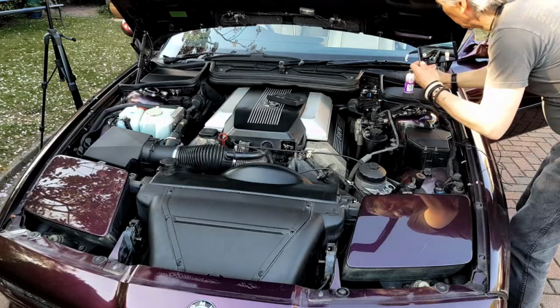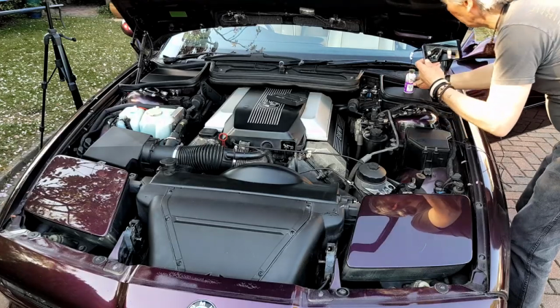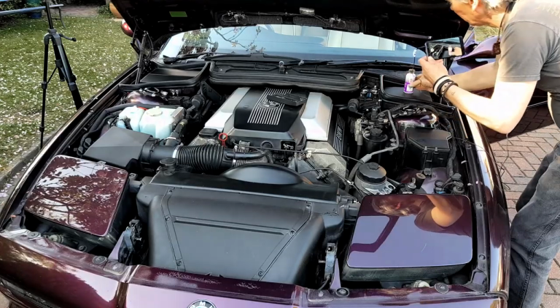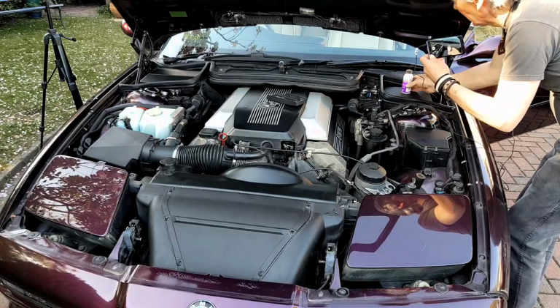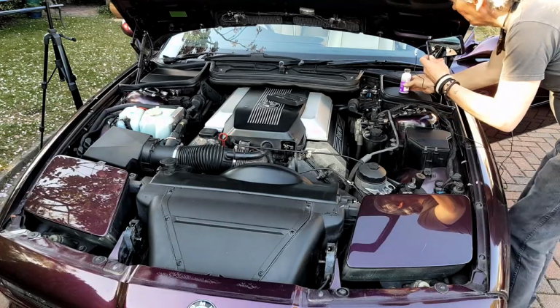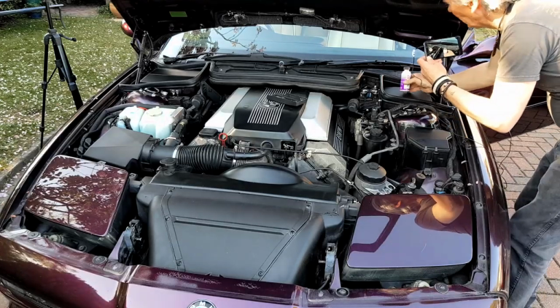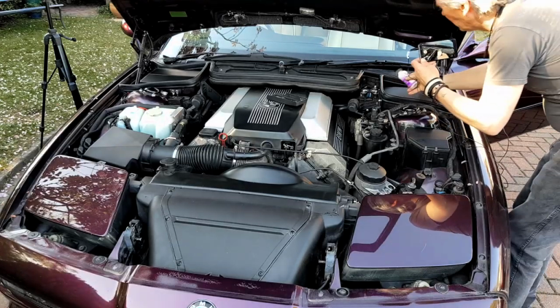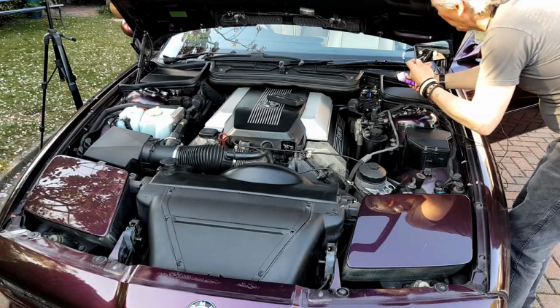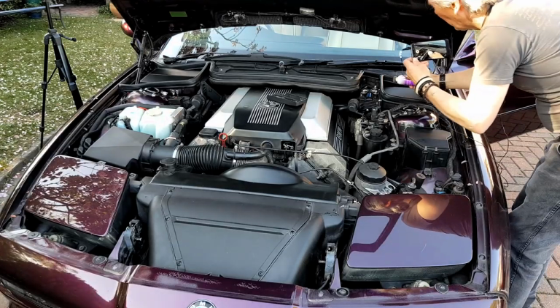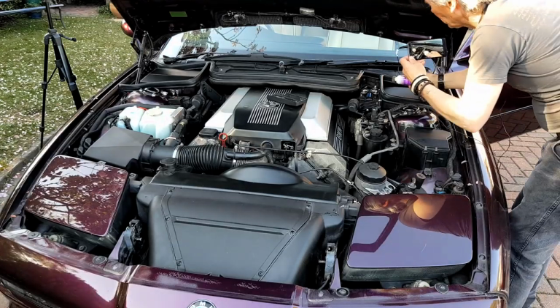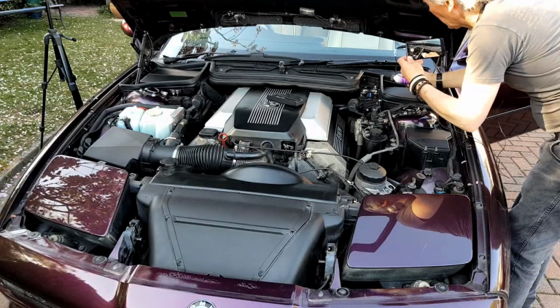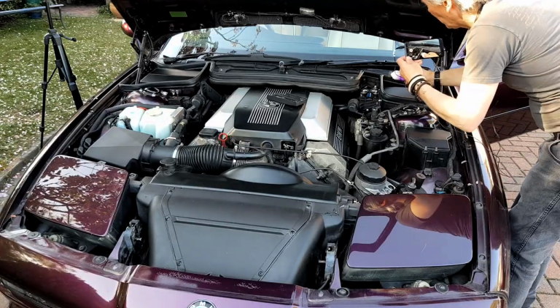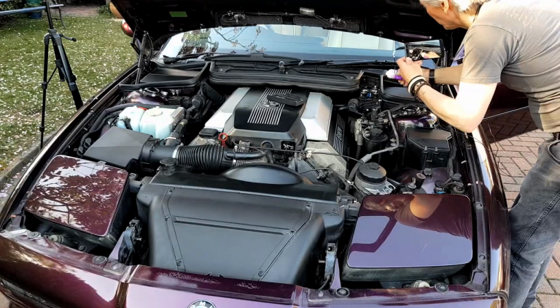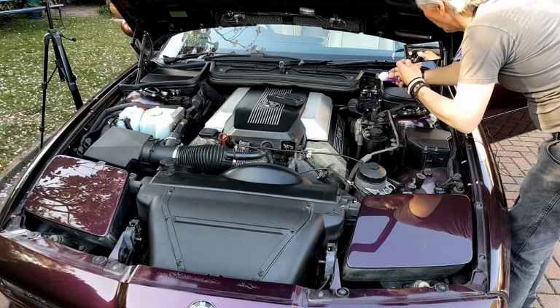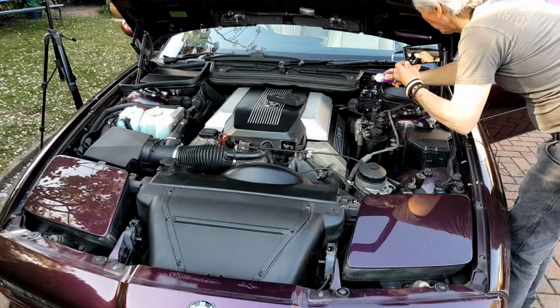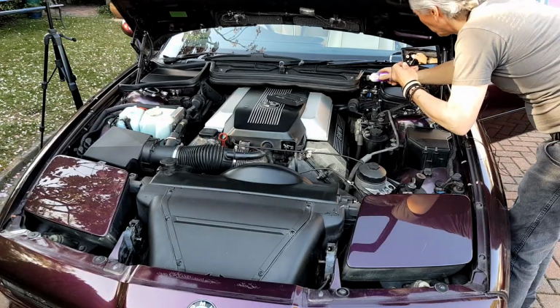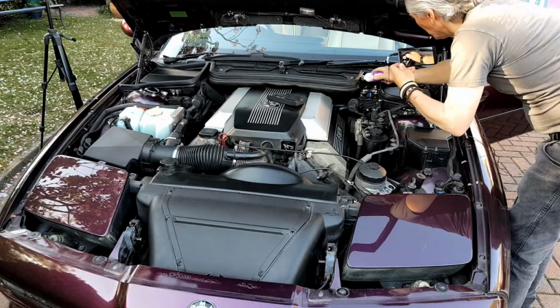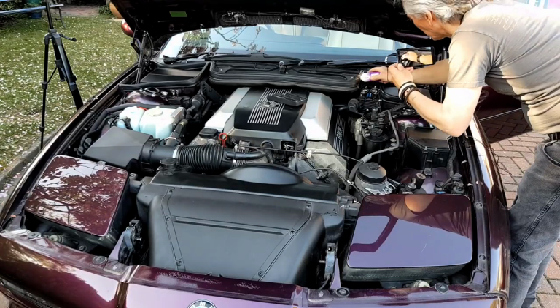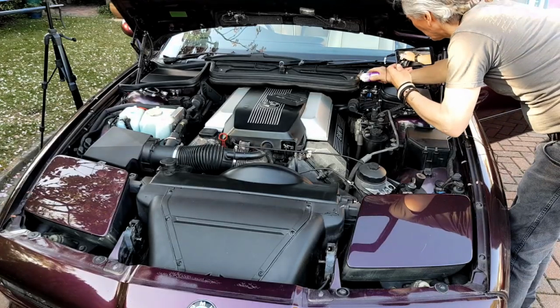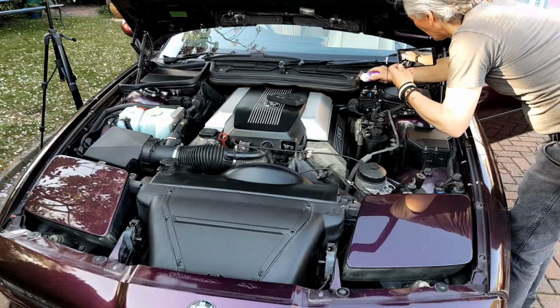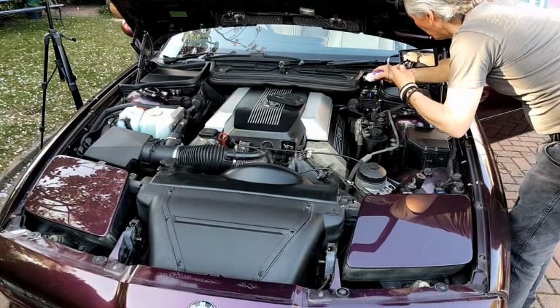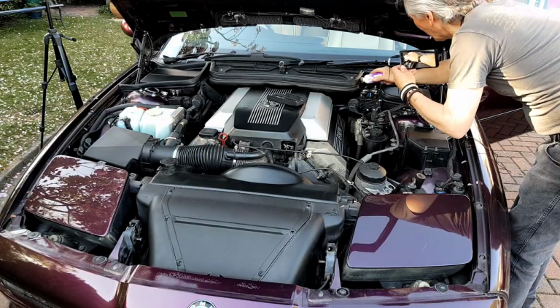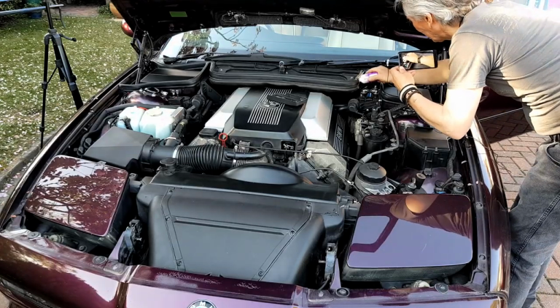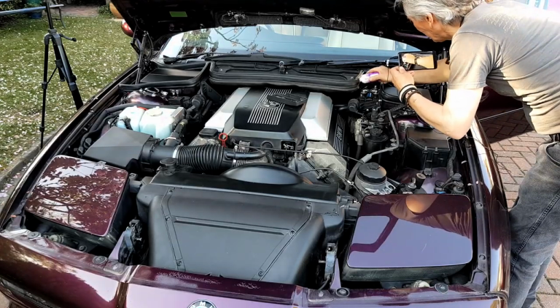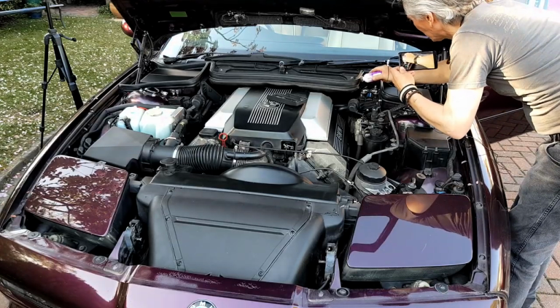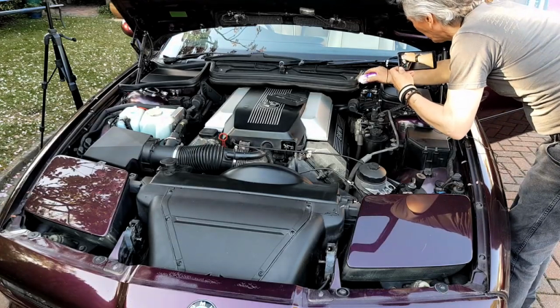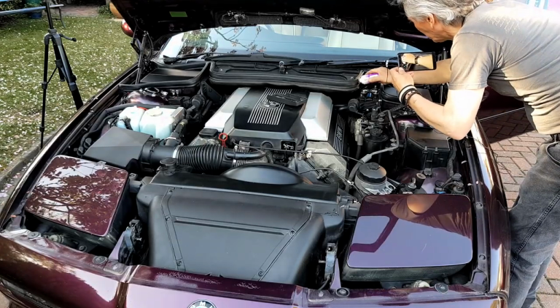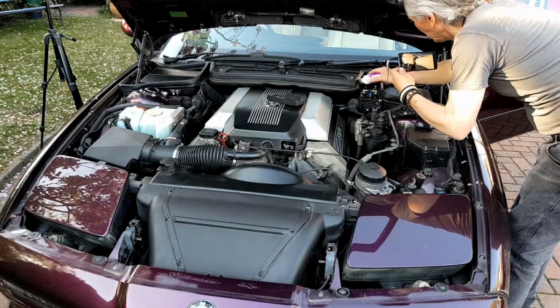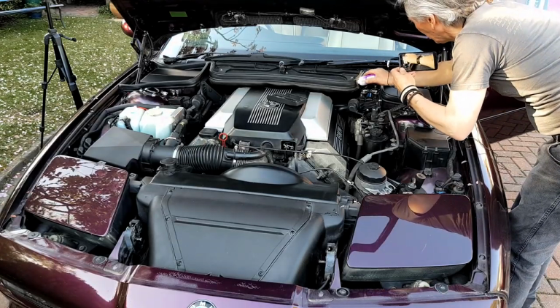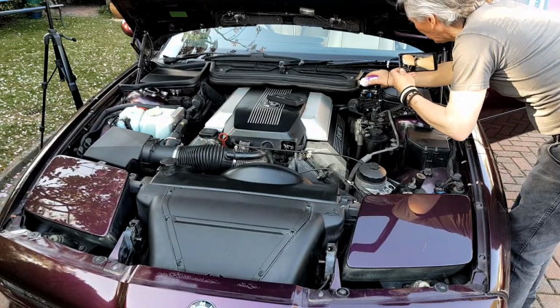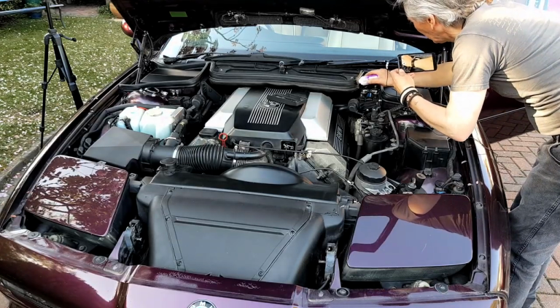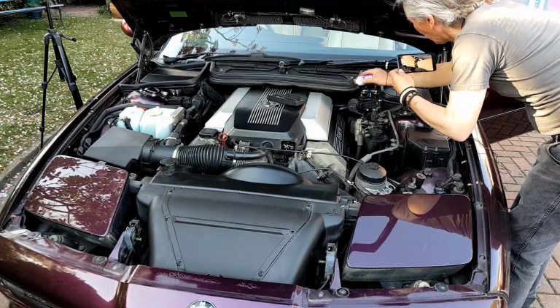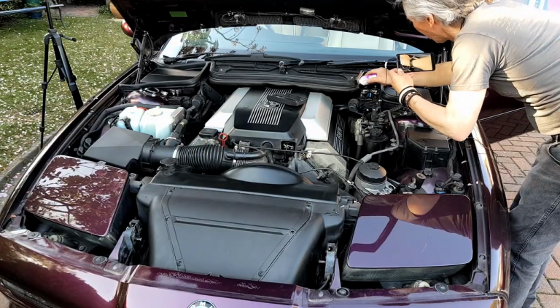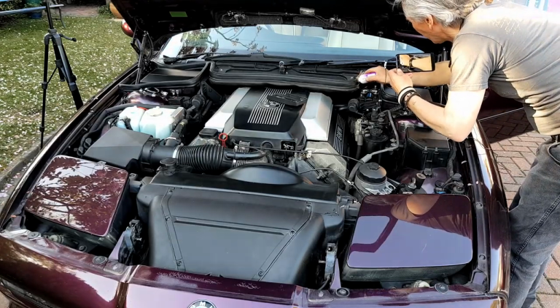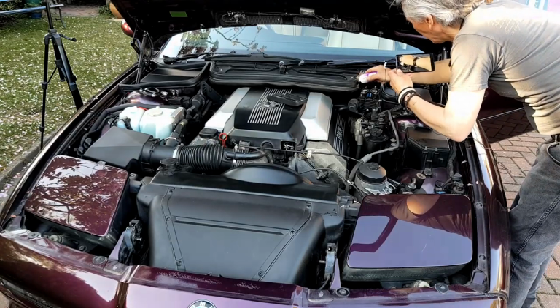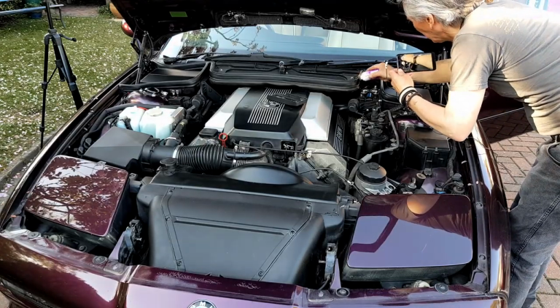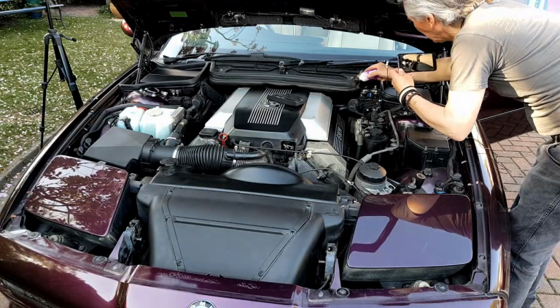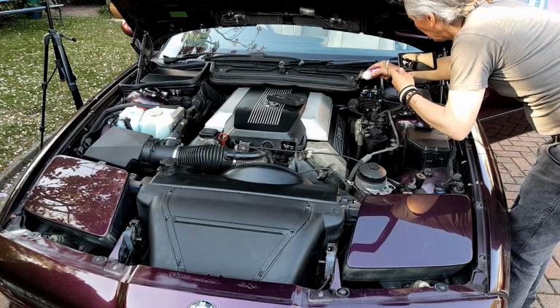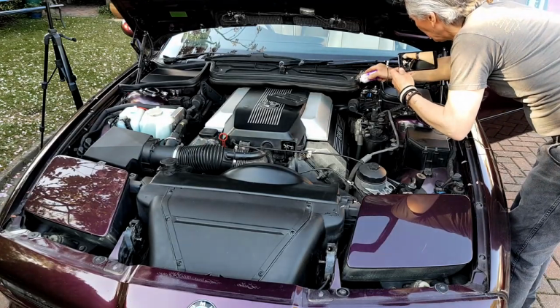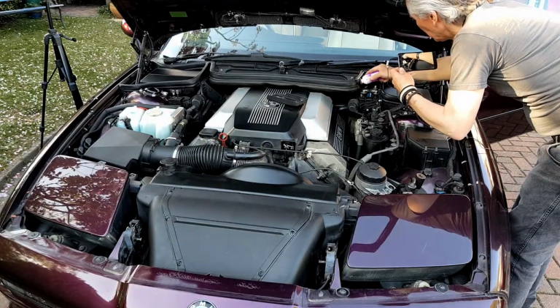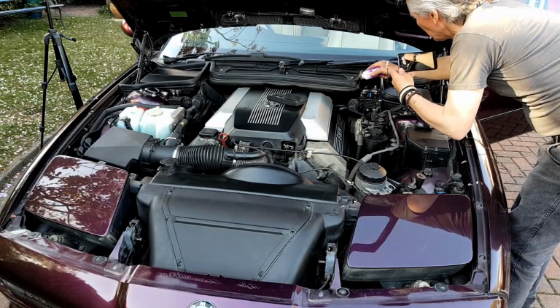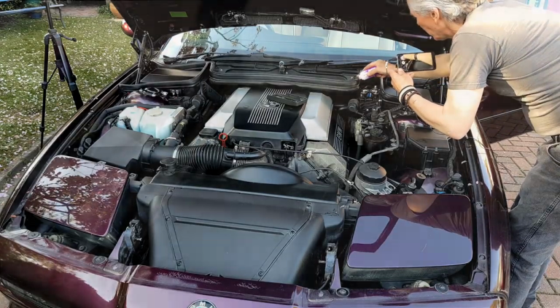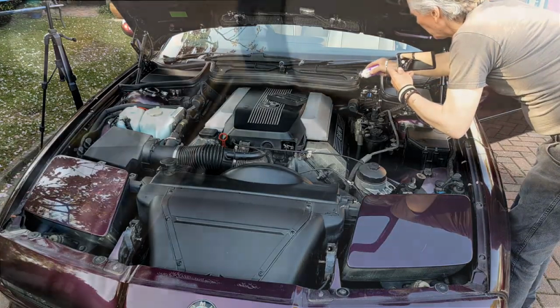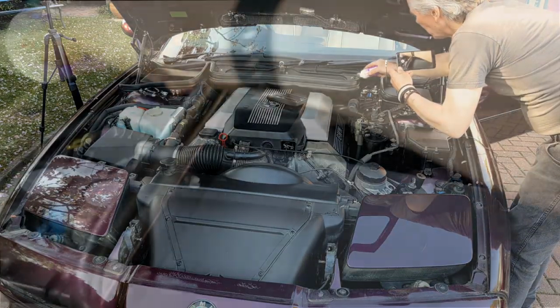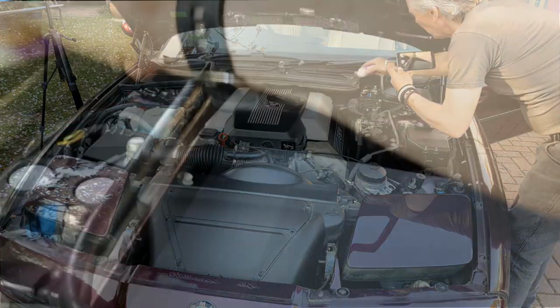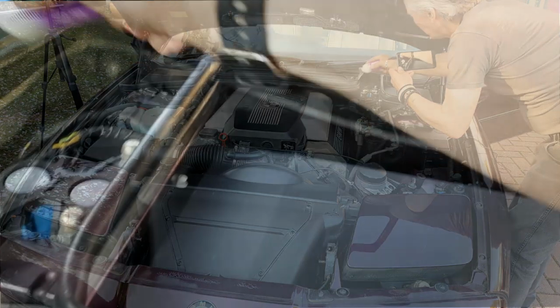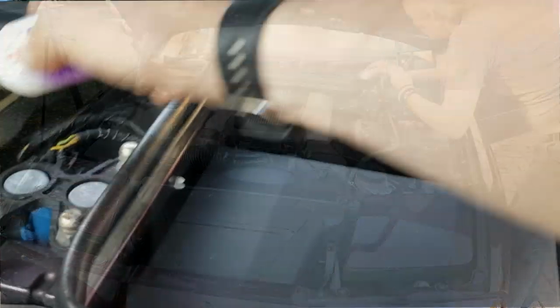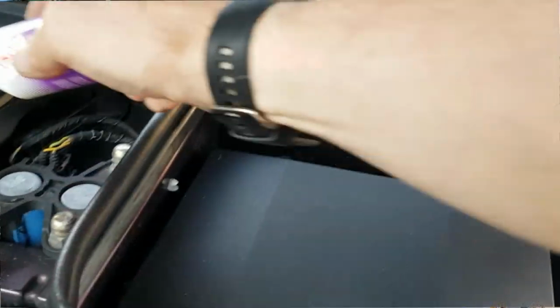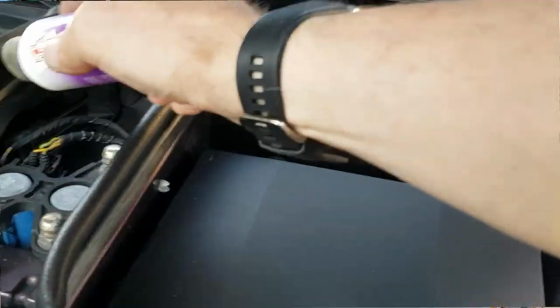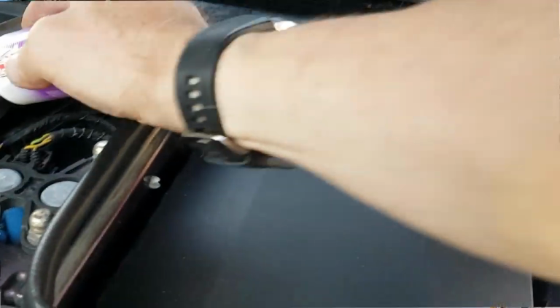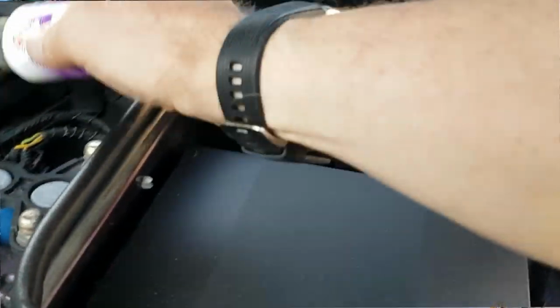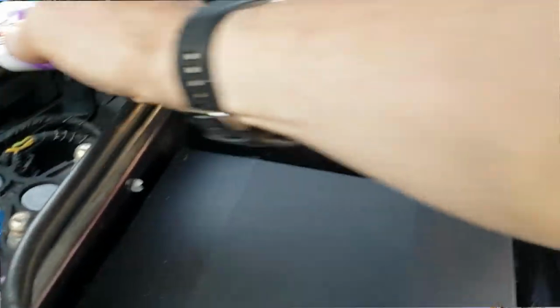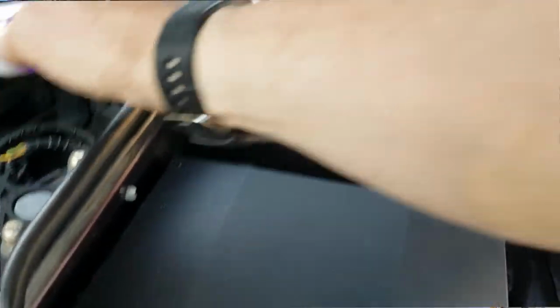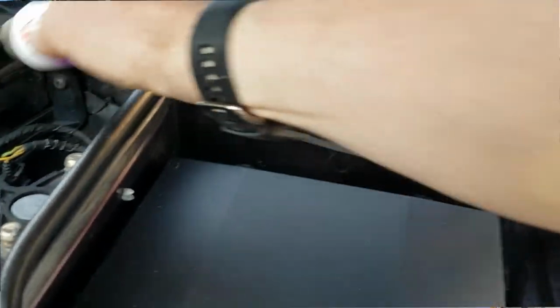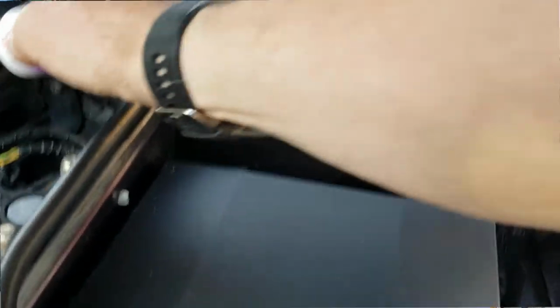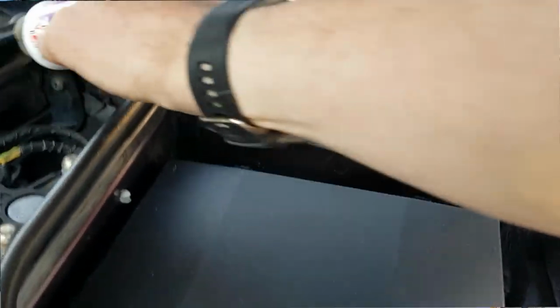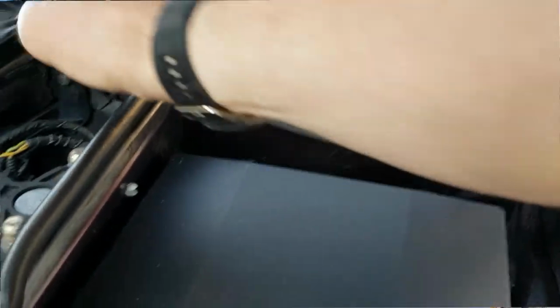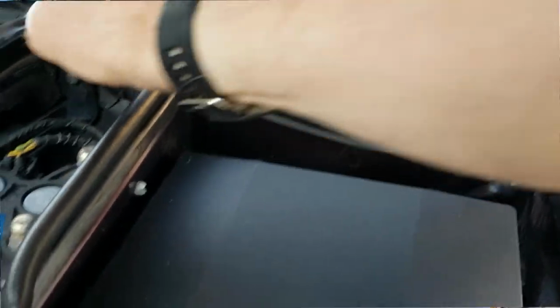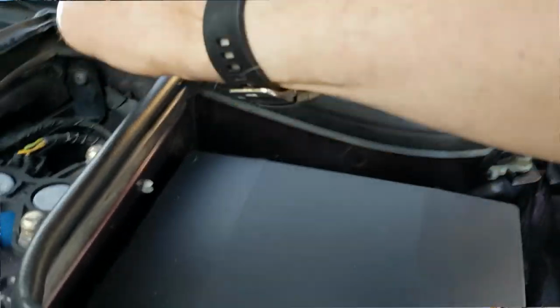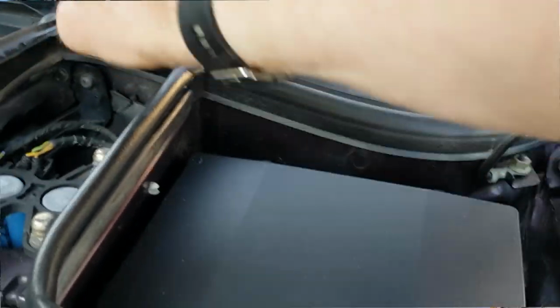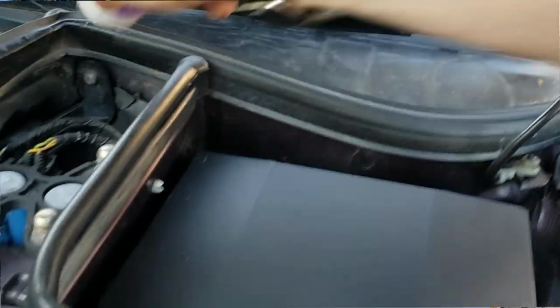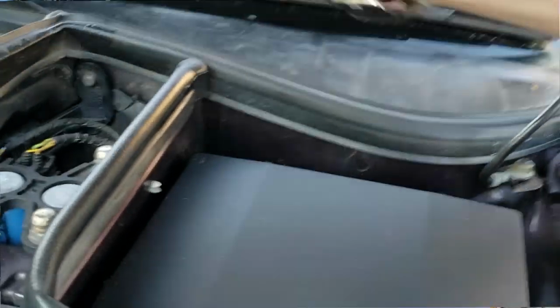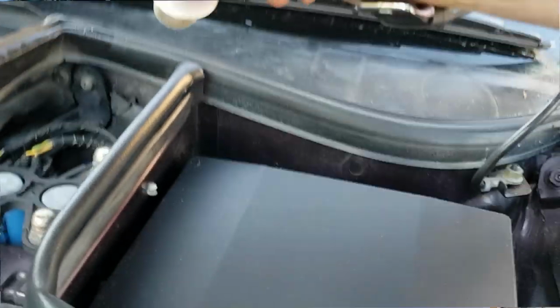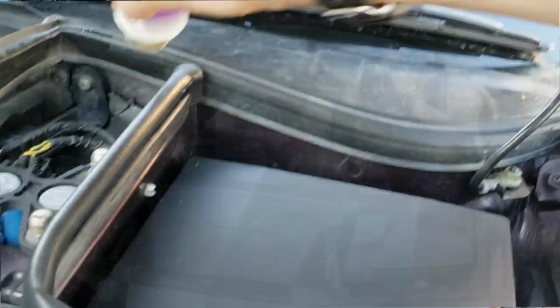I'm getting the heat valve cover off because it's just got magnets holding it on, and it makes life a lot easier for doing this sort of thing.